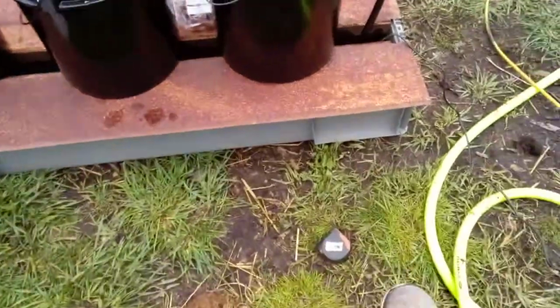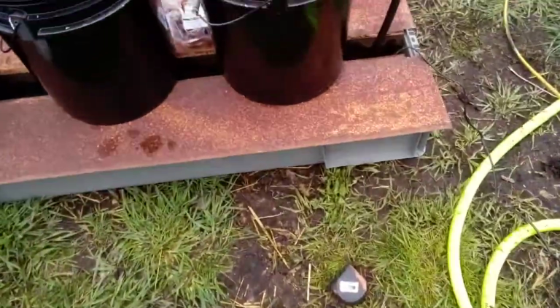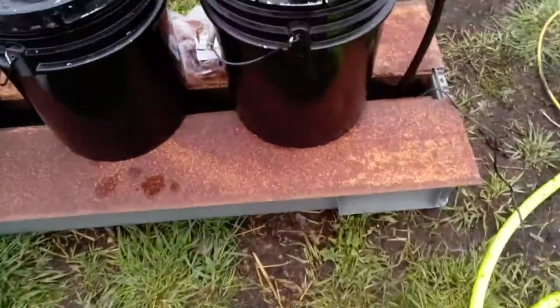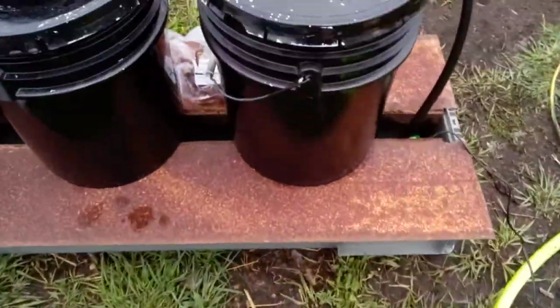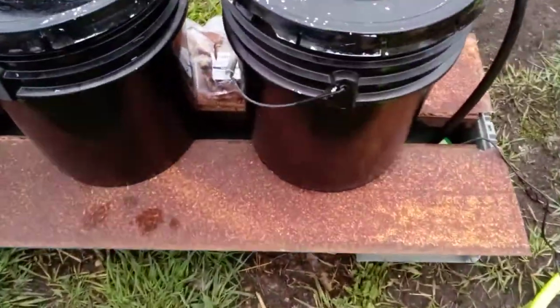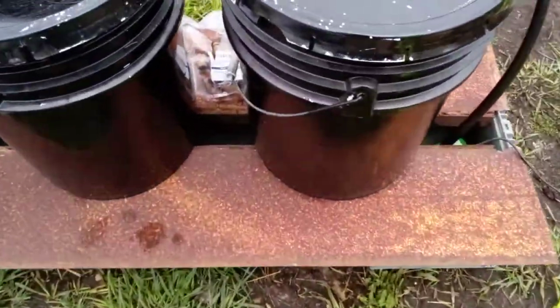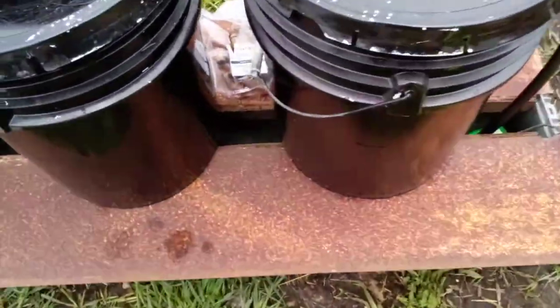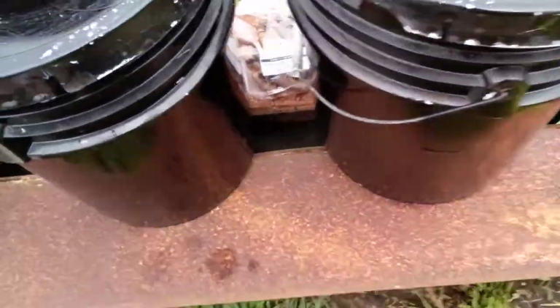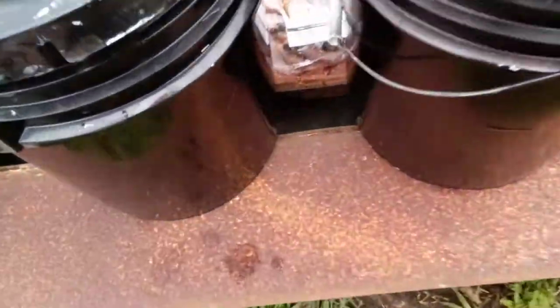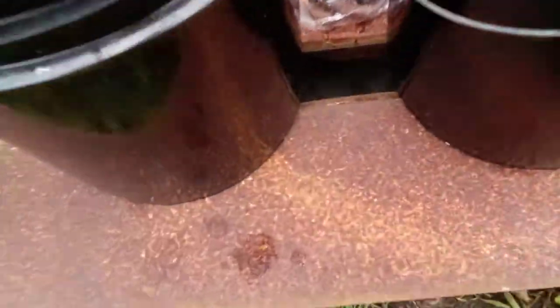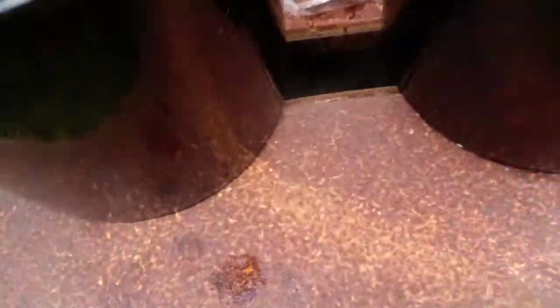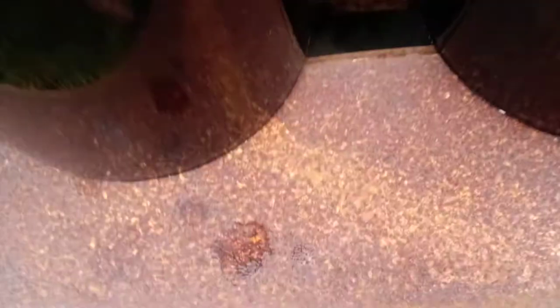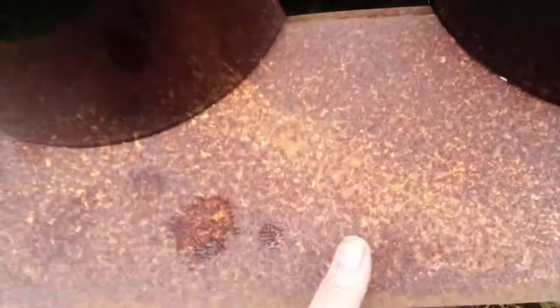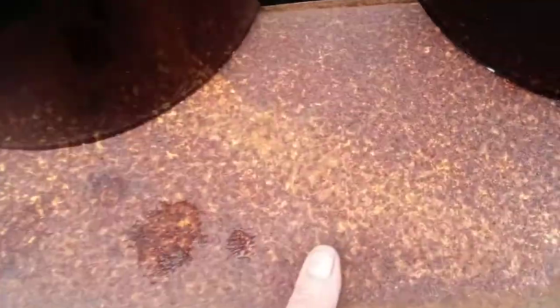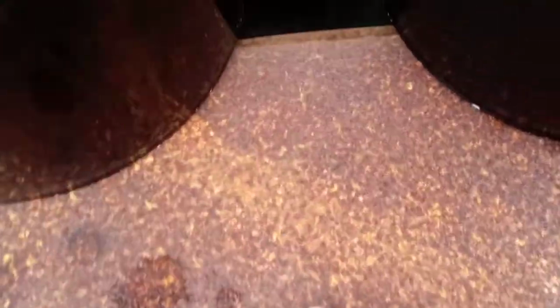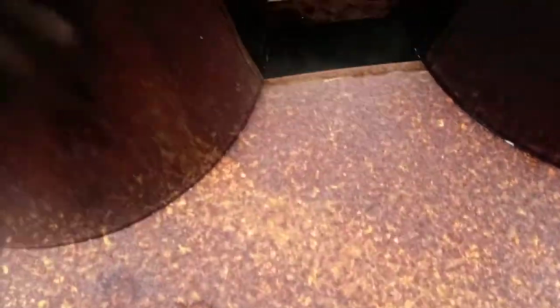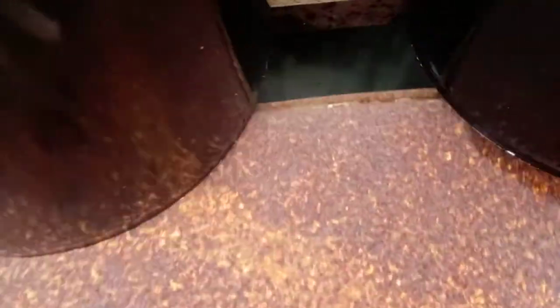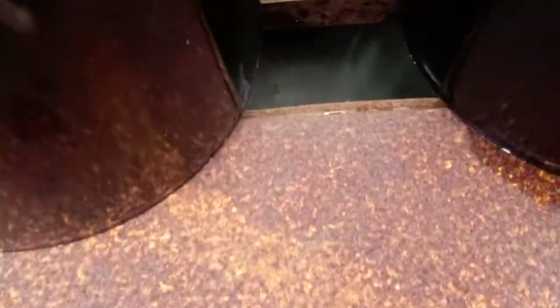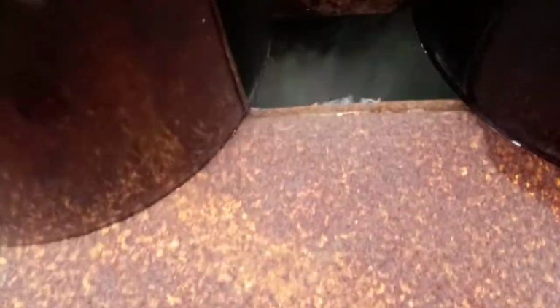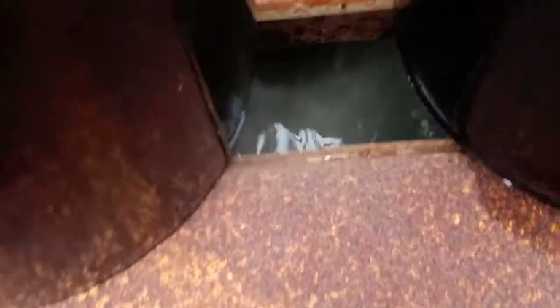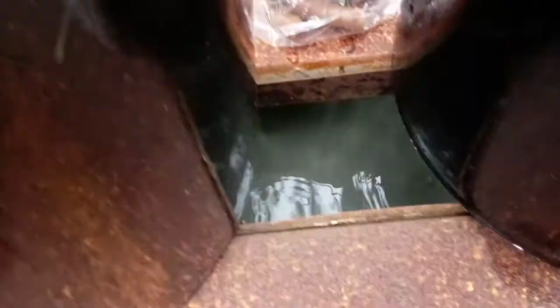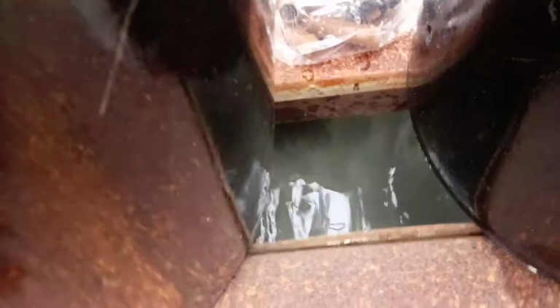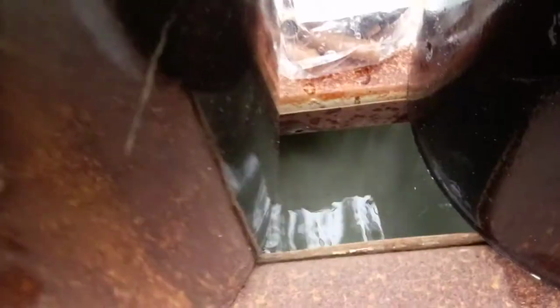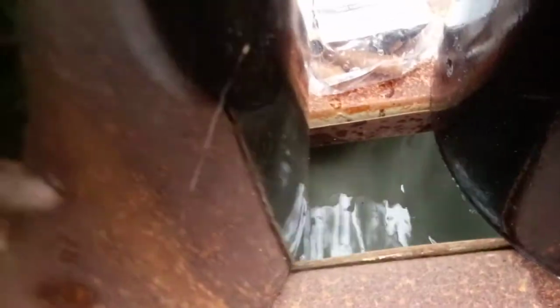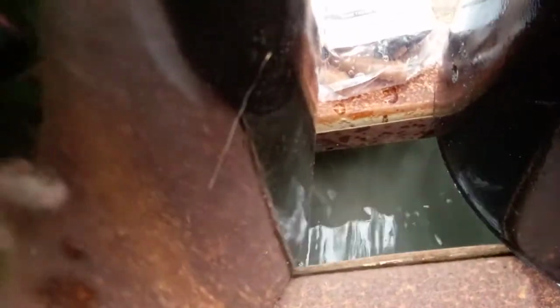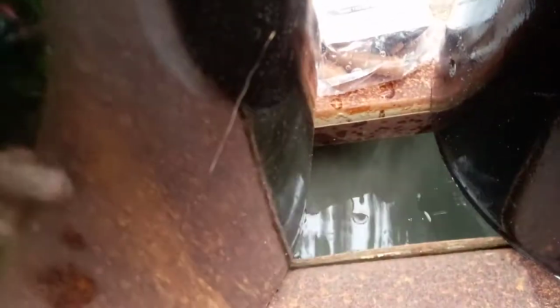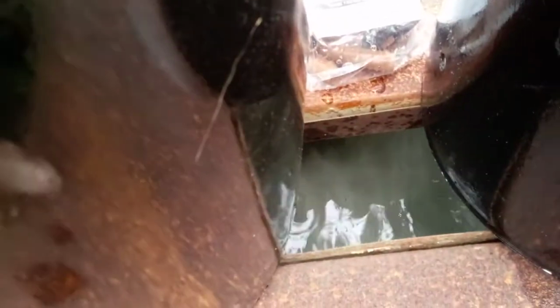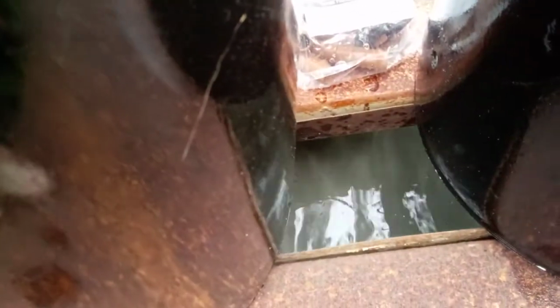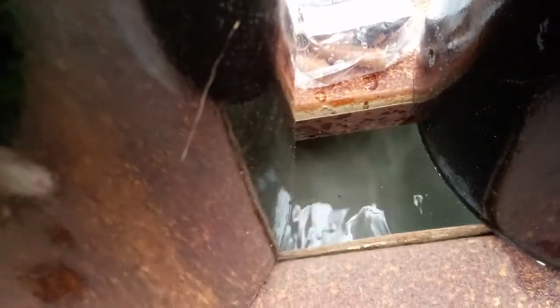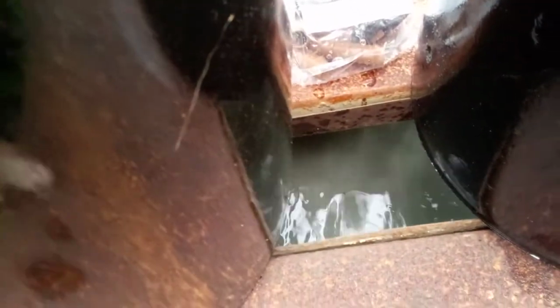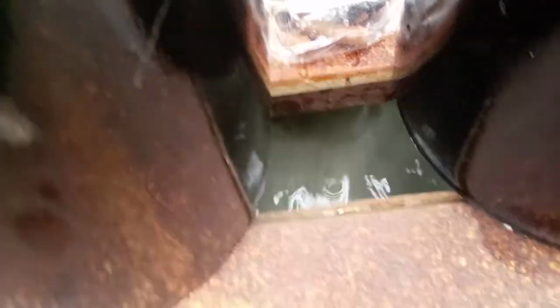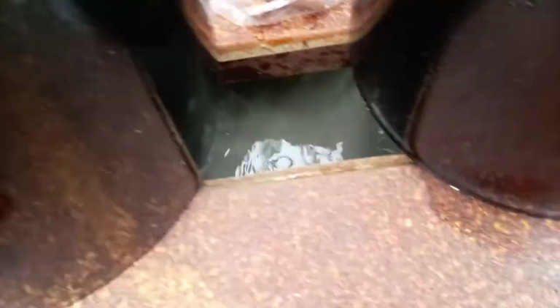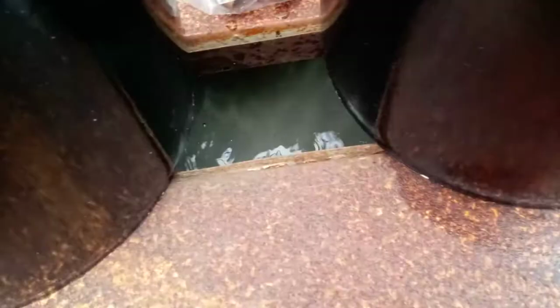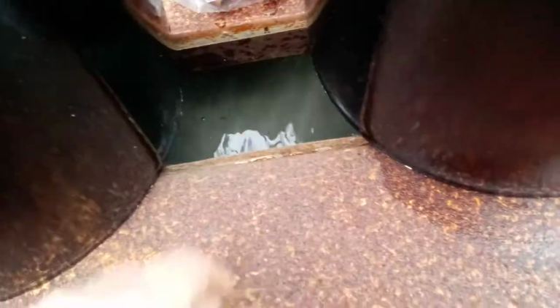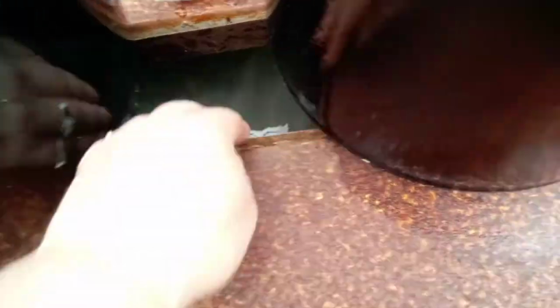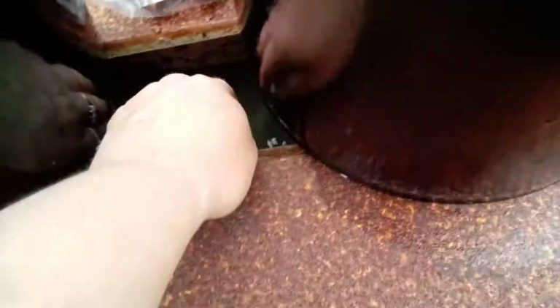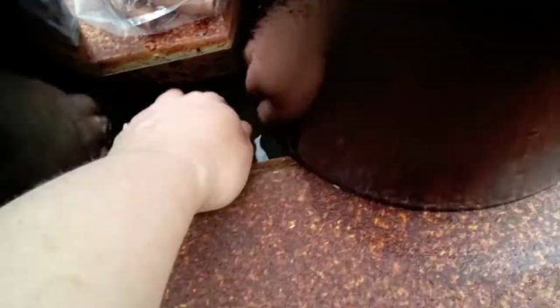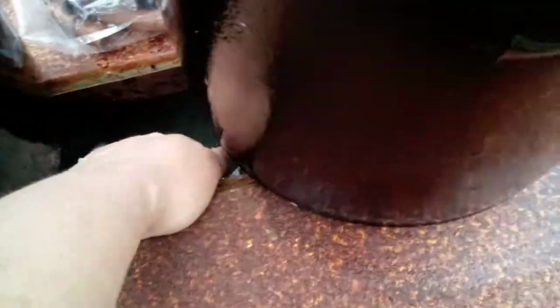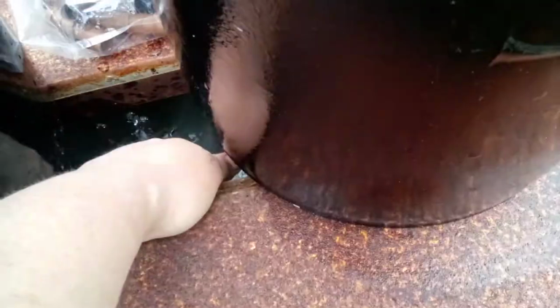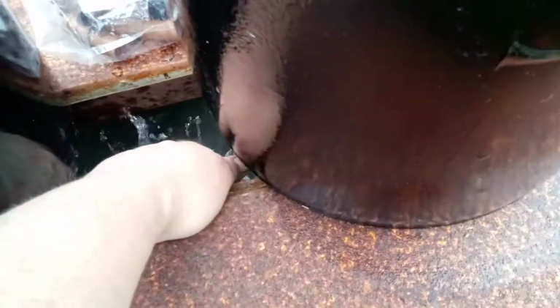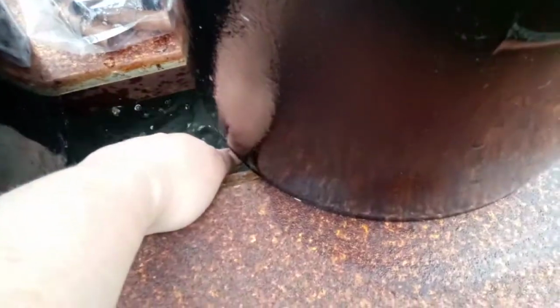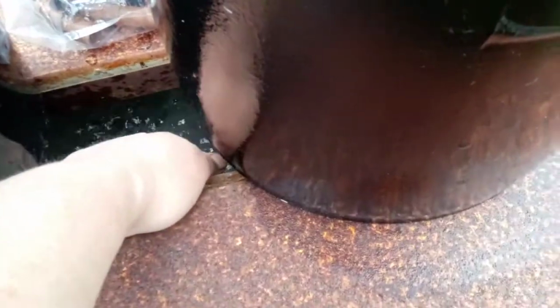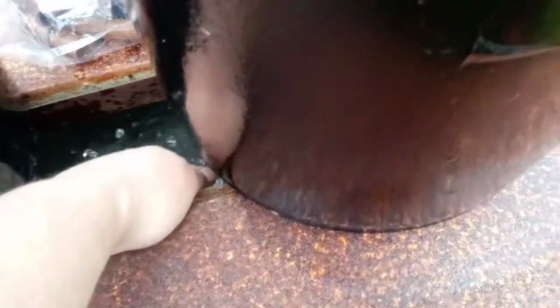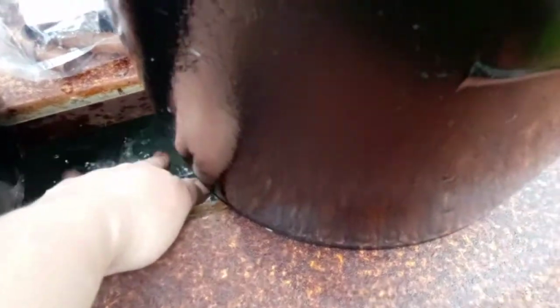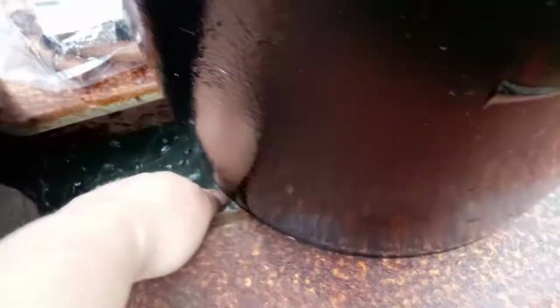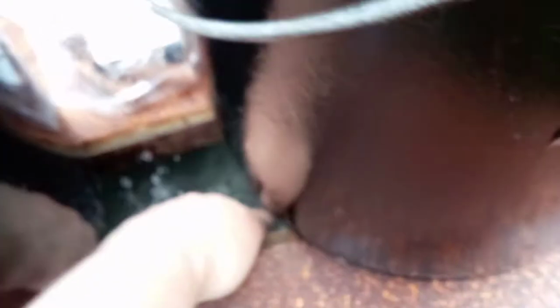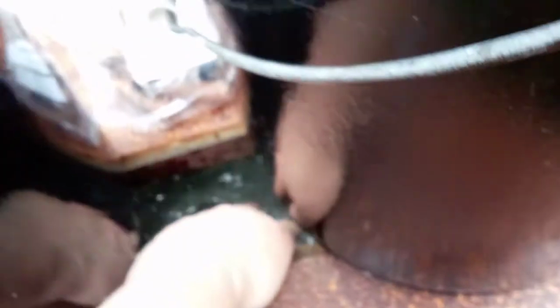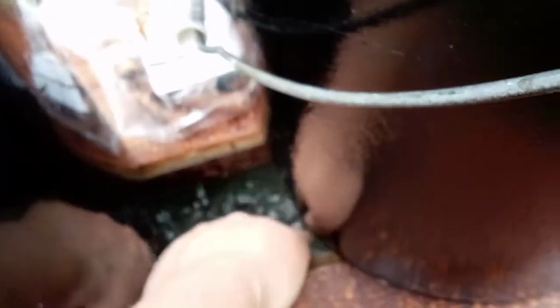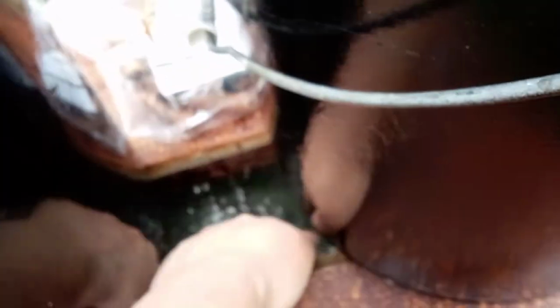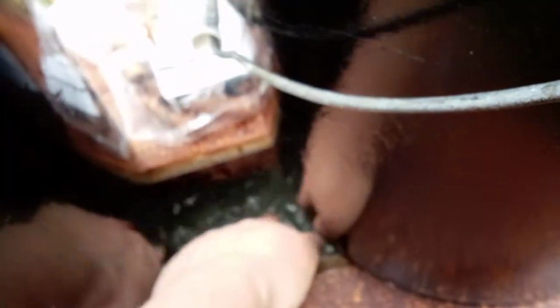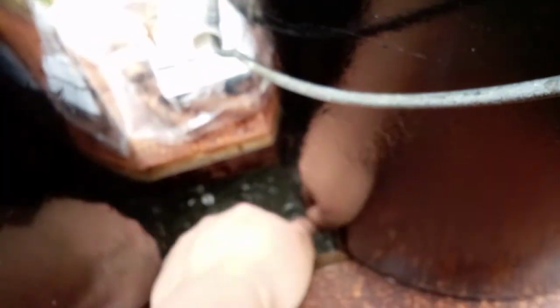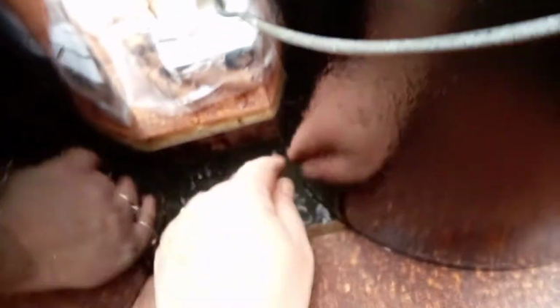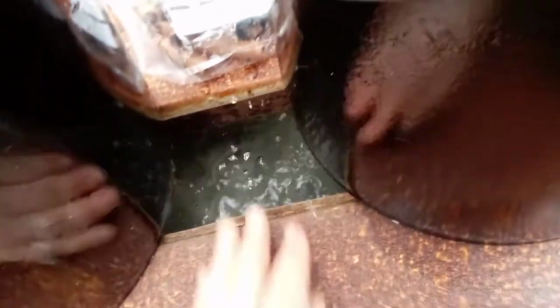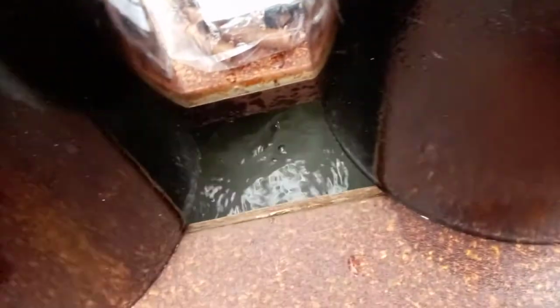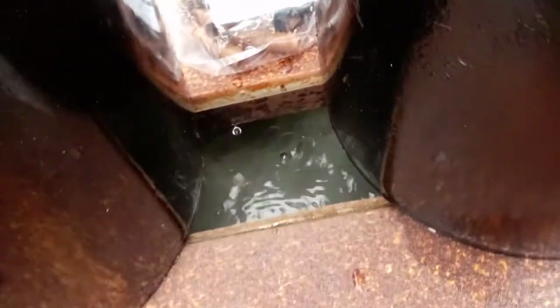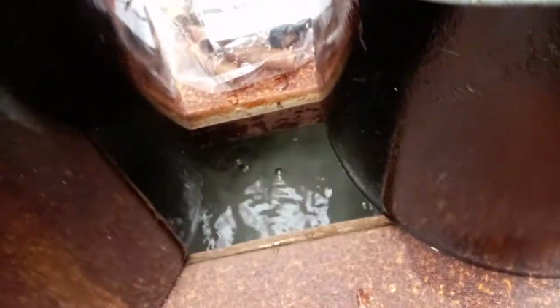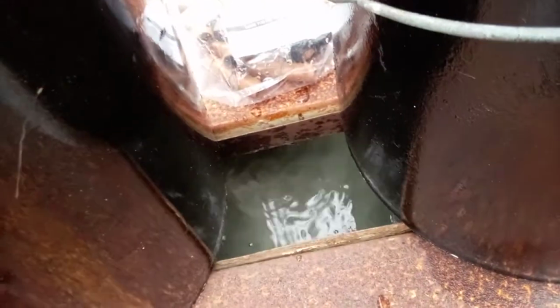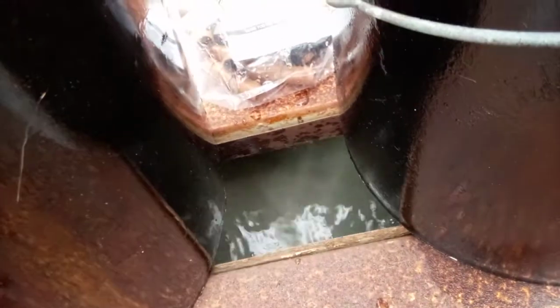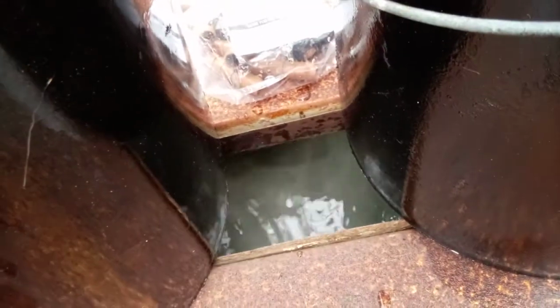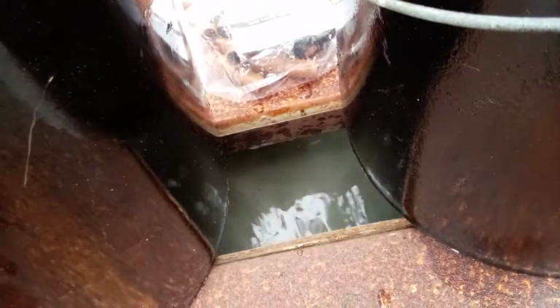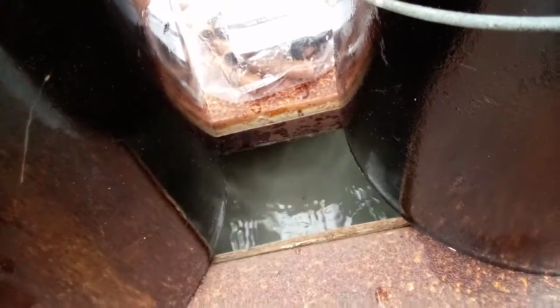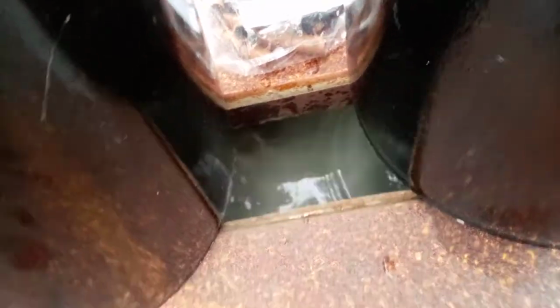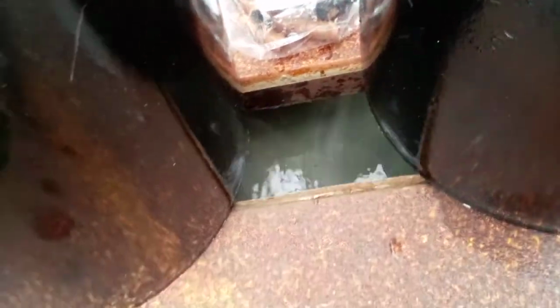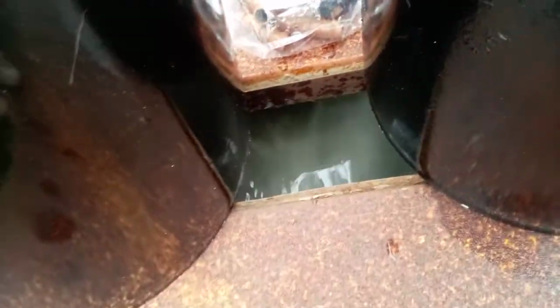And yeah, this is all movable. You can get down in the reservoir and check stuff.